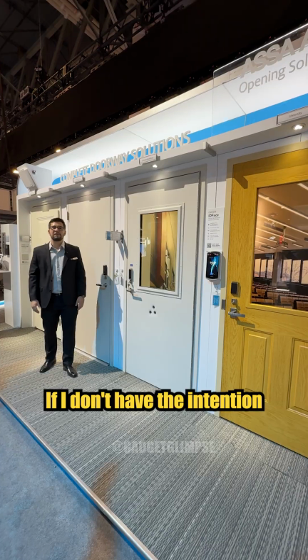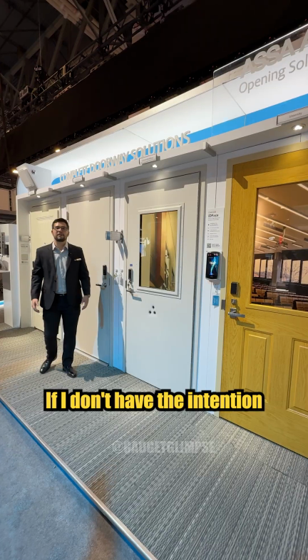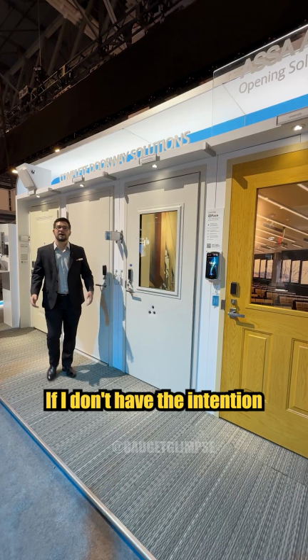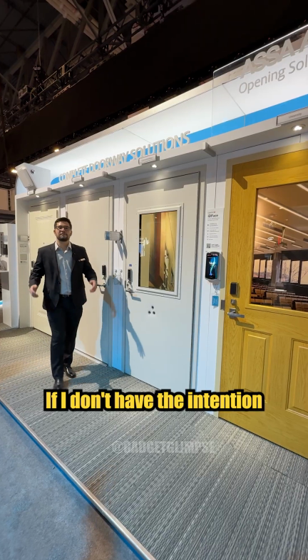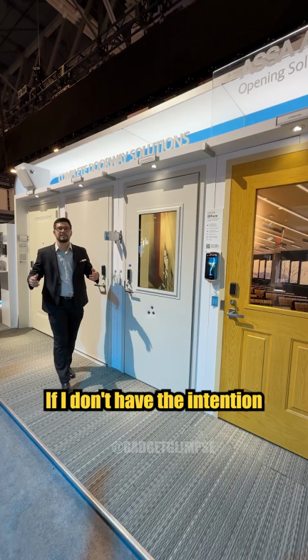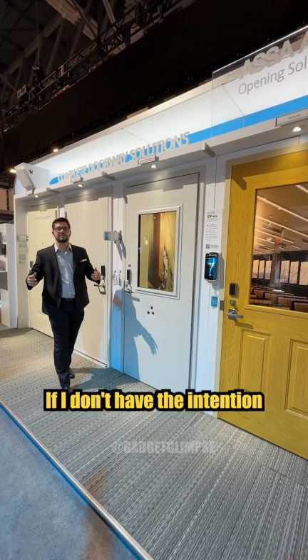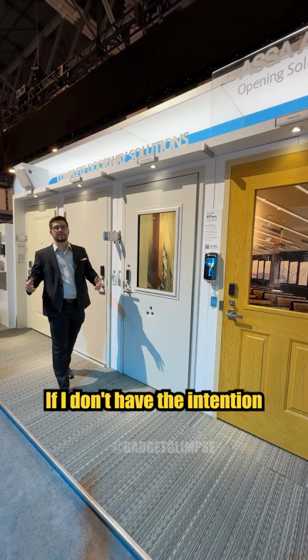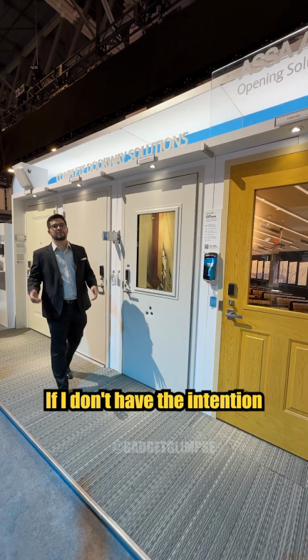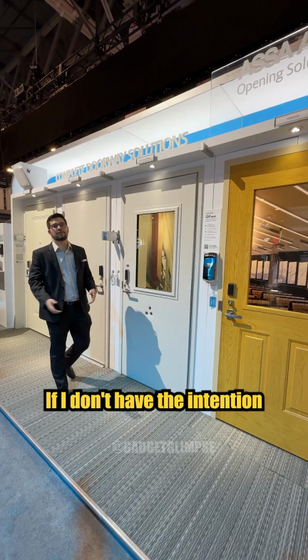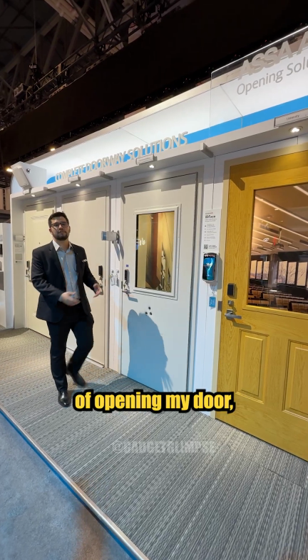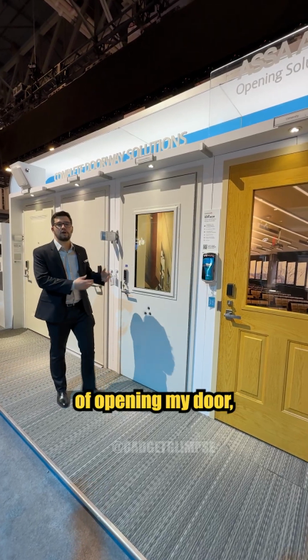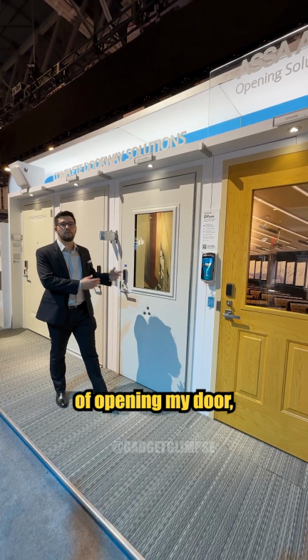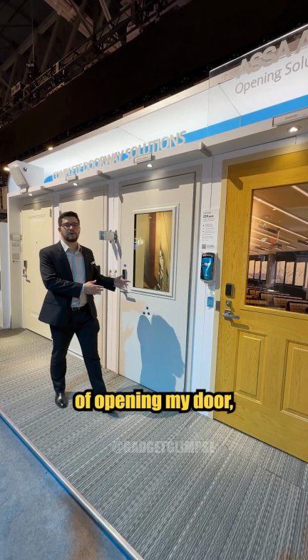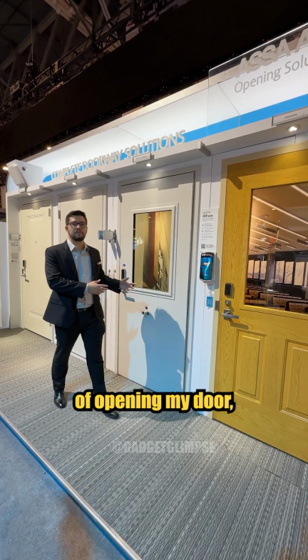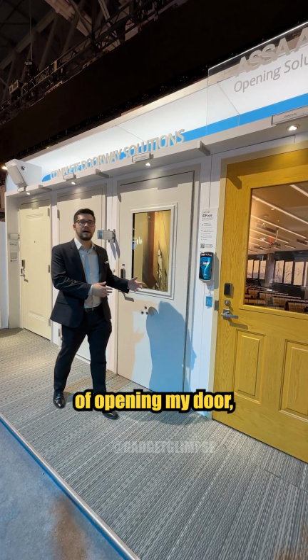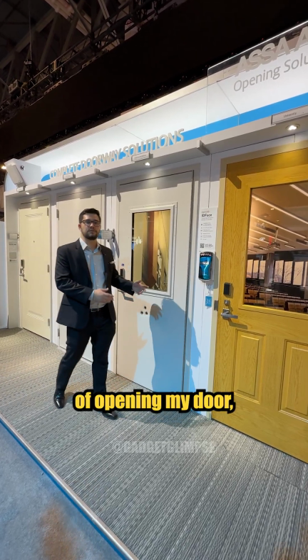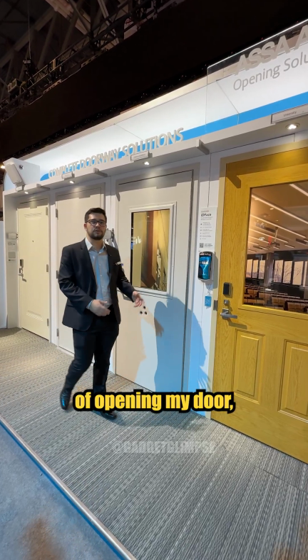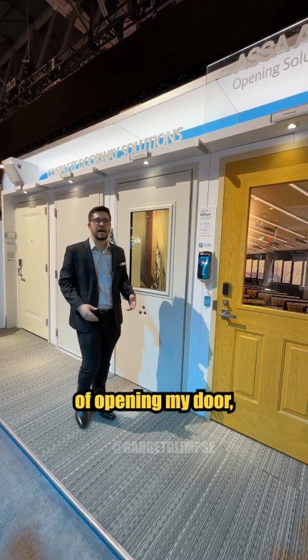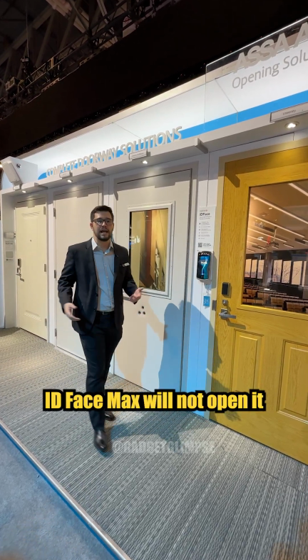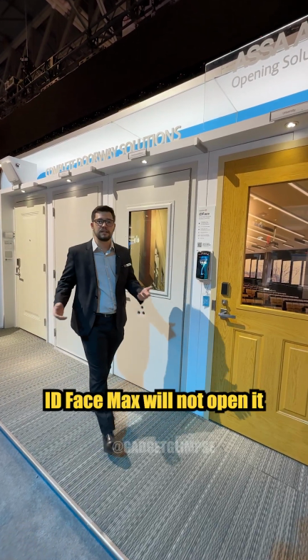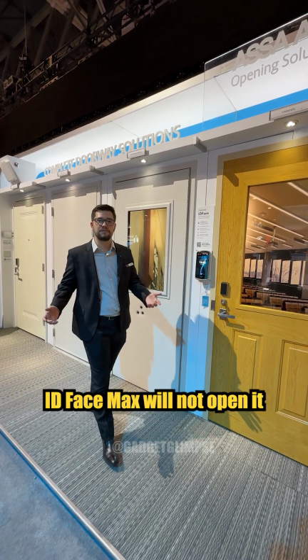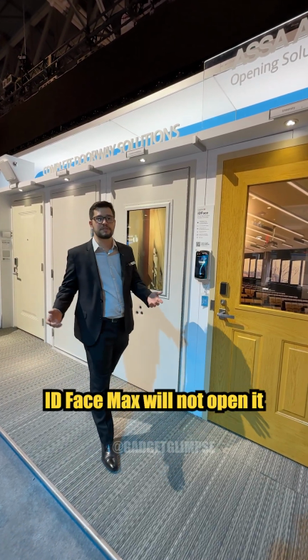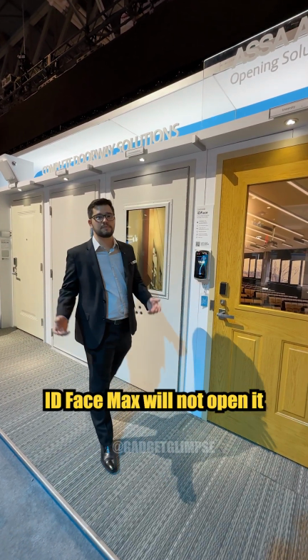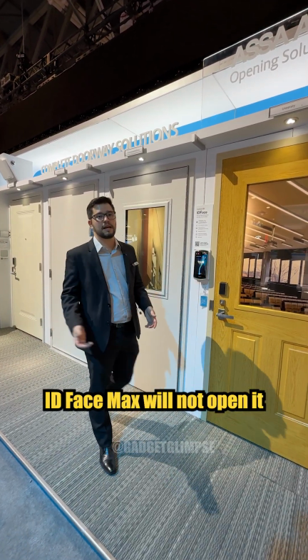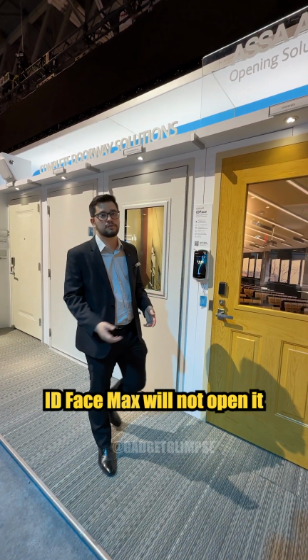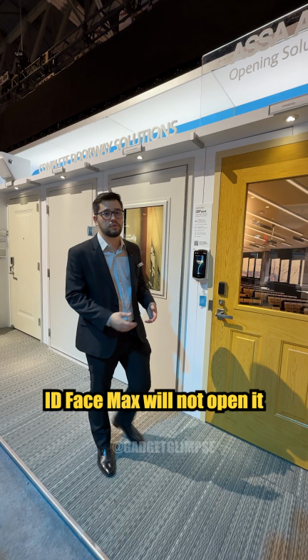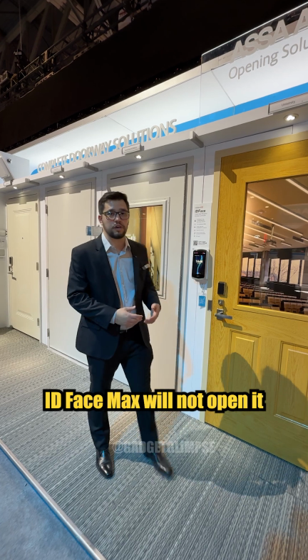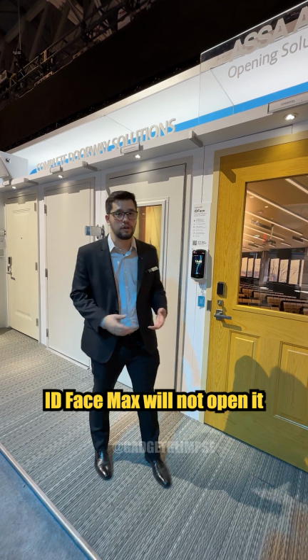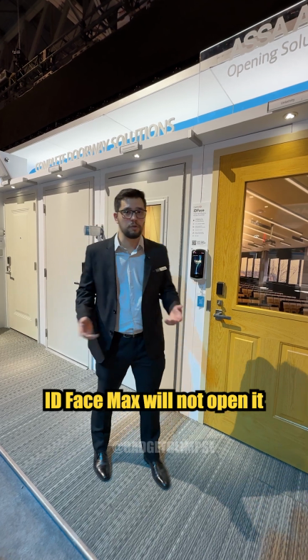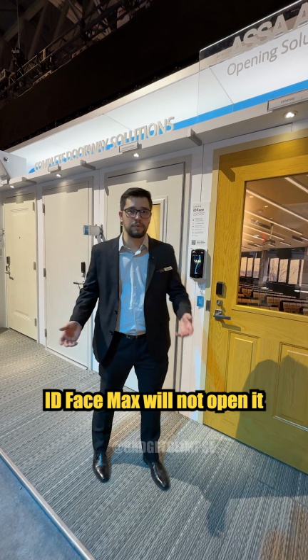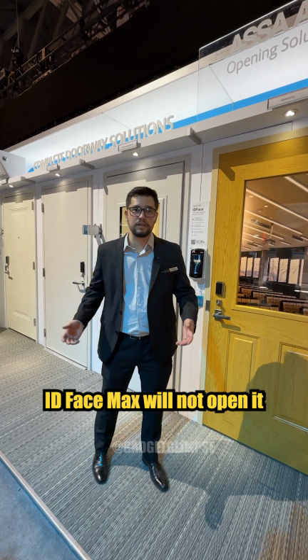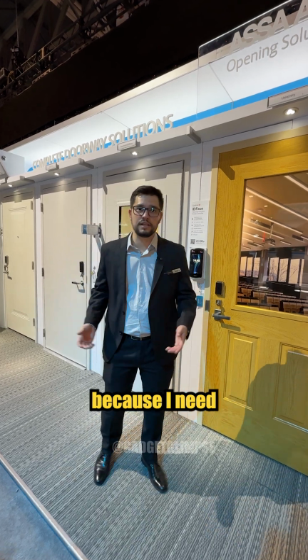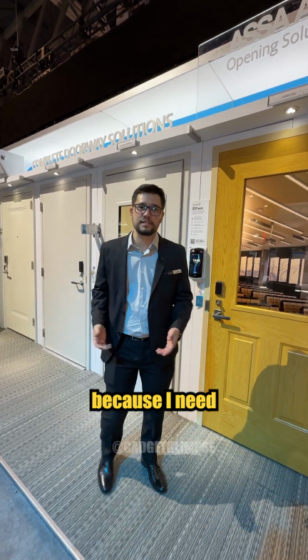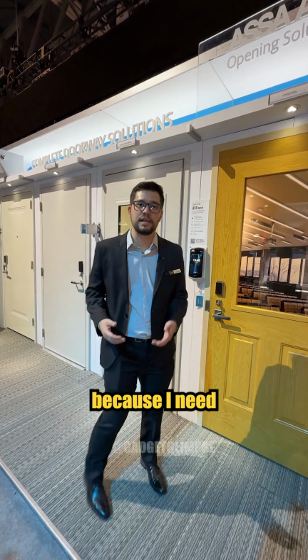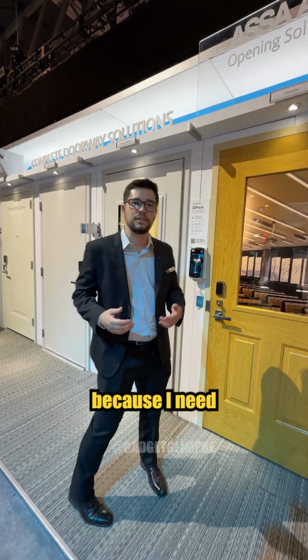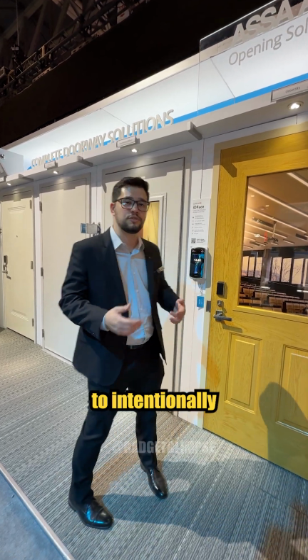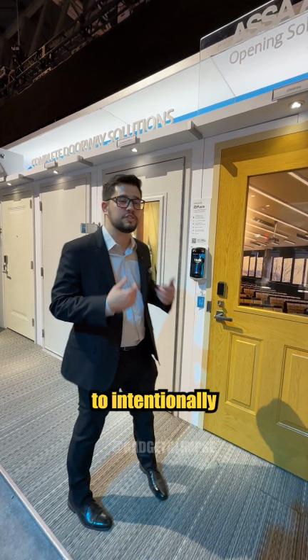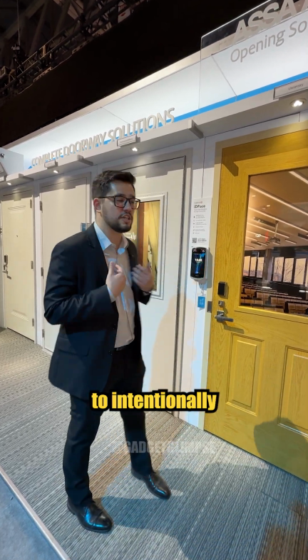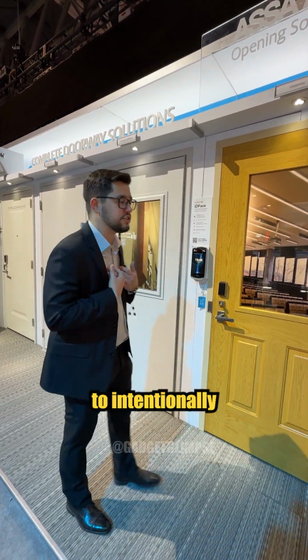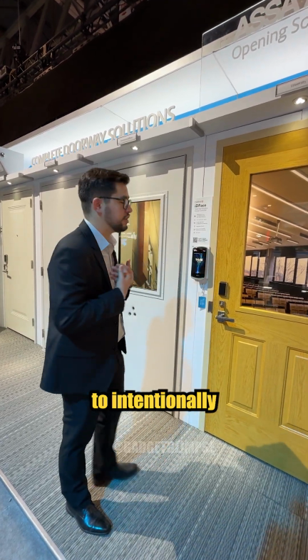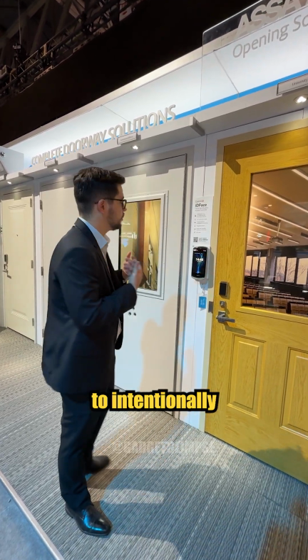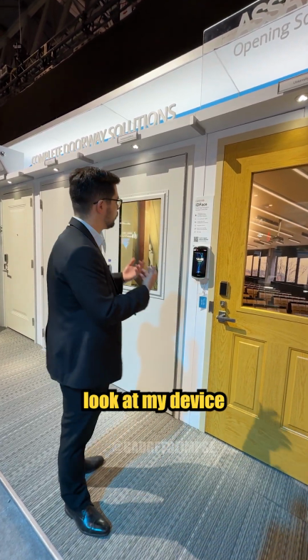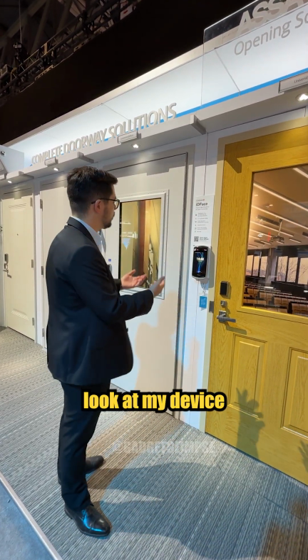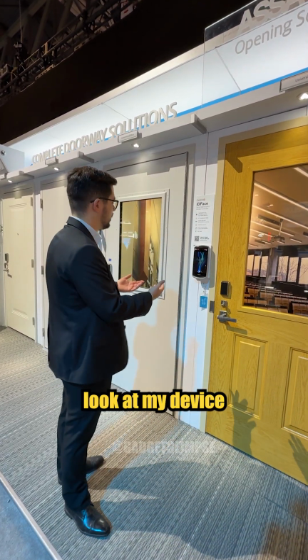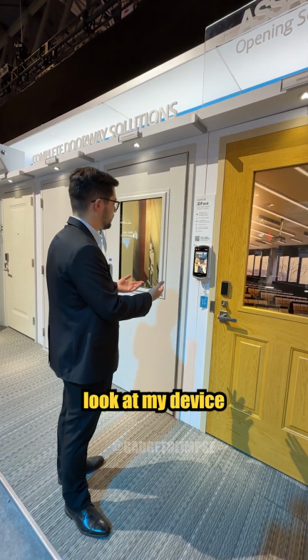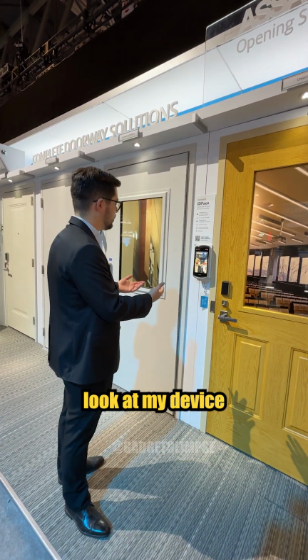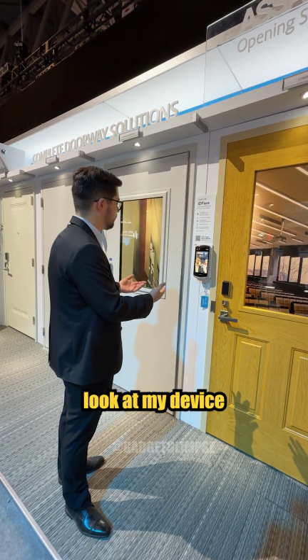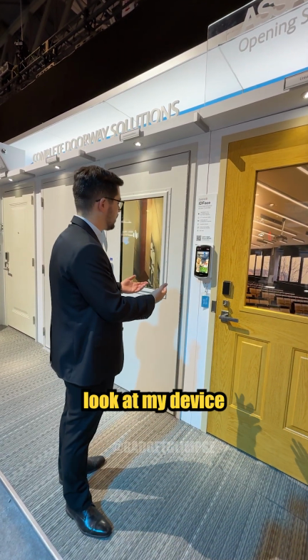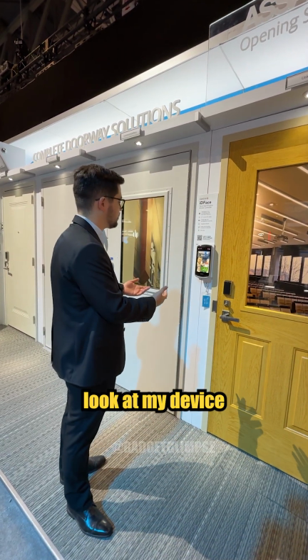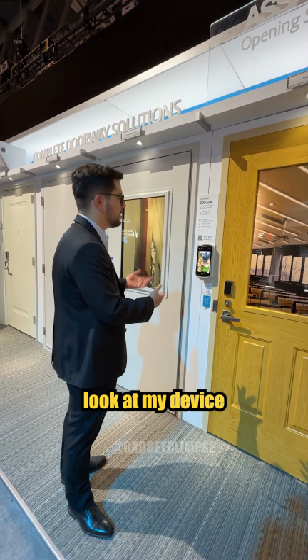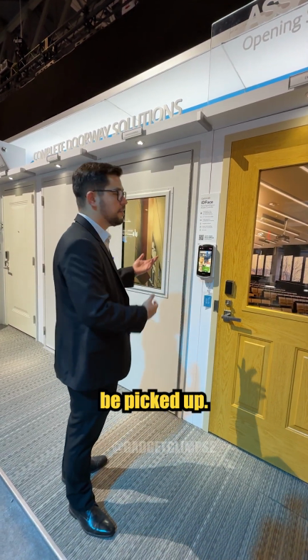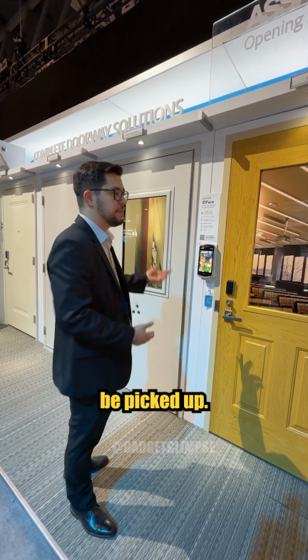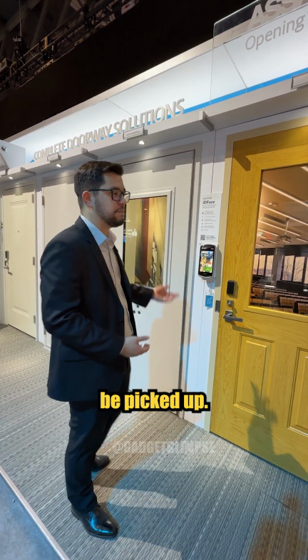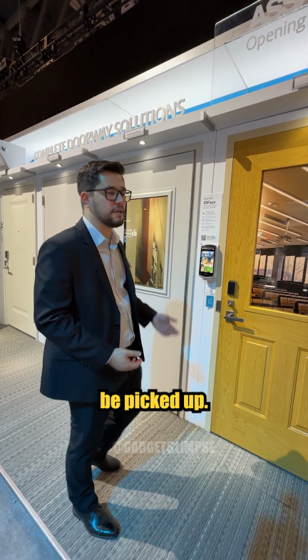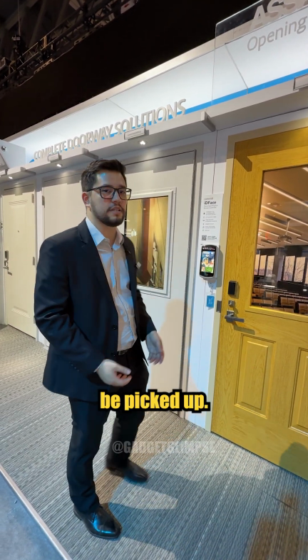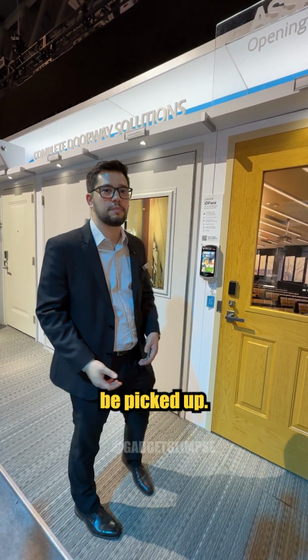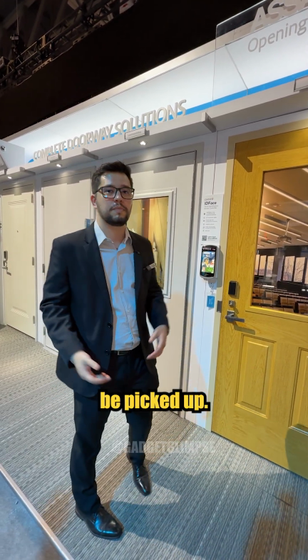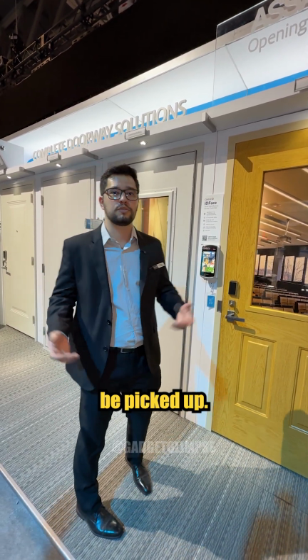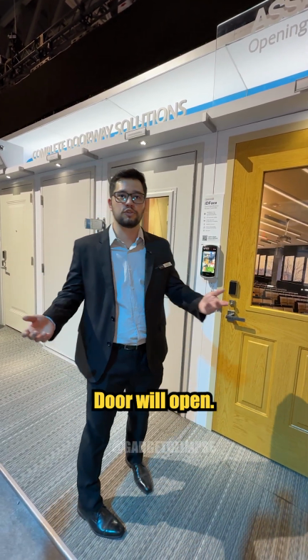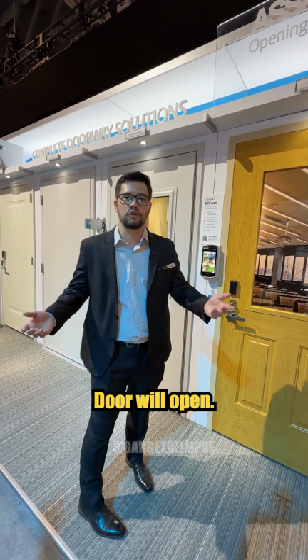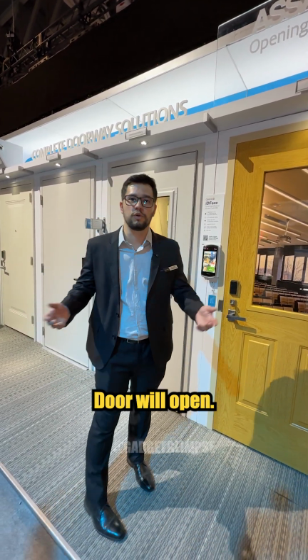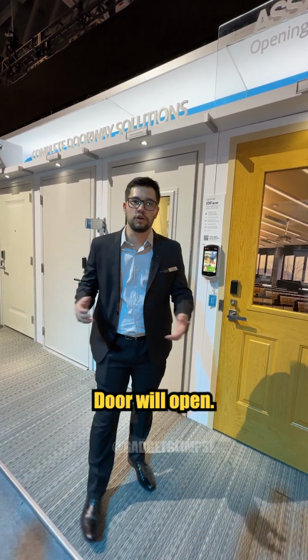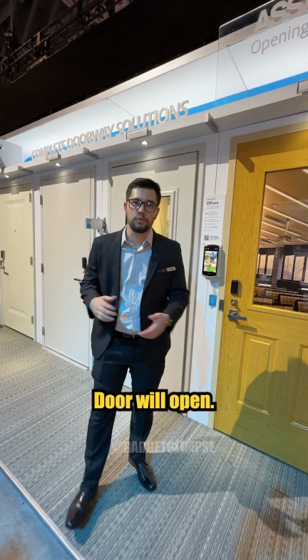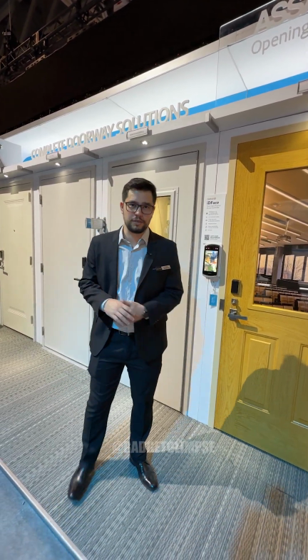If I don't have the intention of opening my door, IDFACE MAX will not open it. I need to intentionally look at my device for it to pick up my face, and then the door will open.